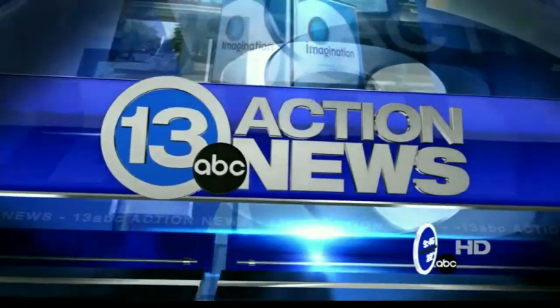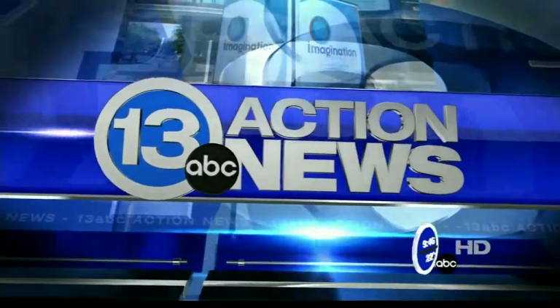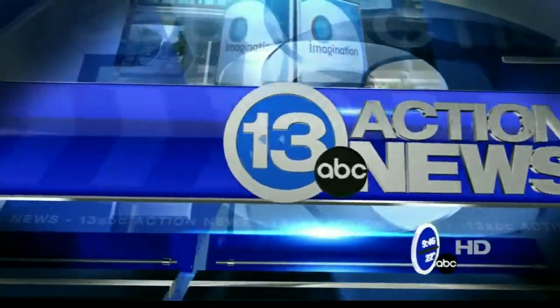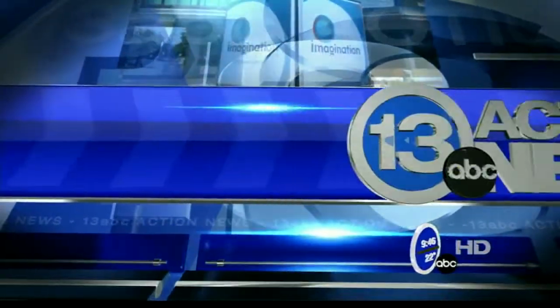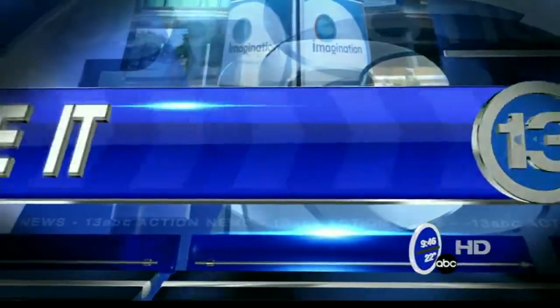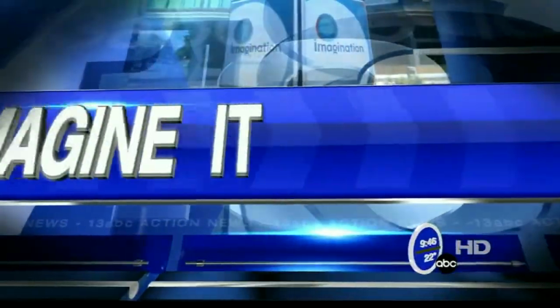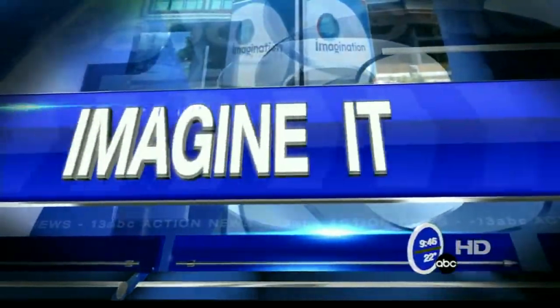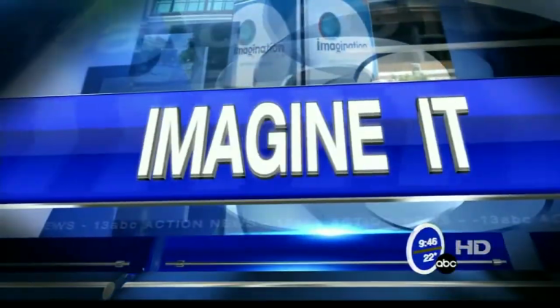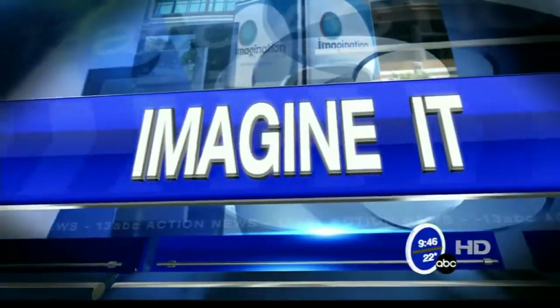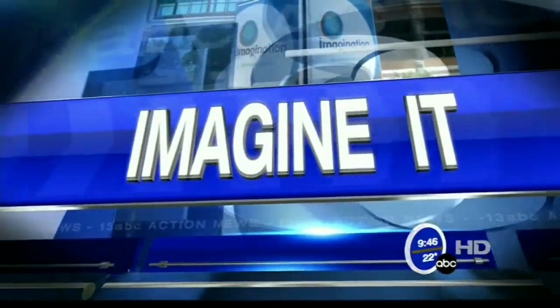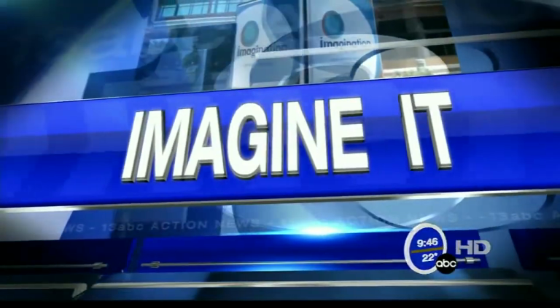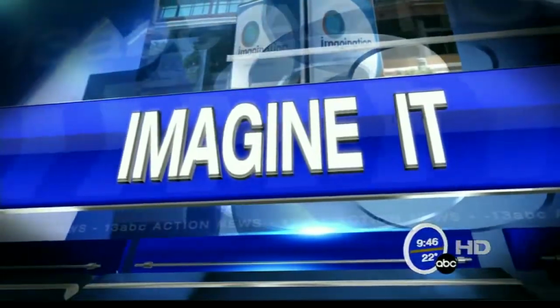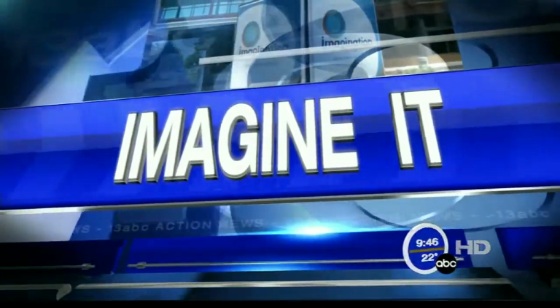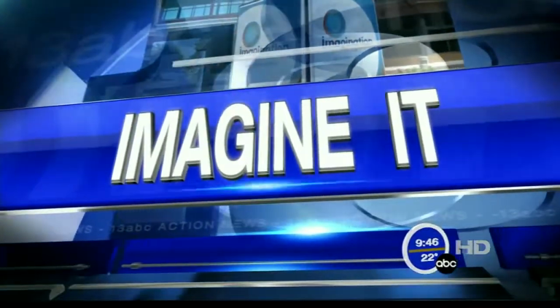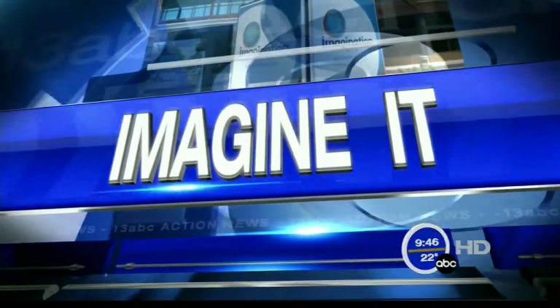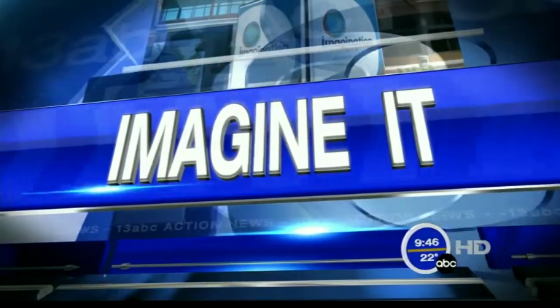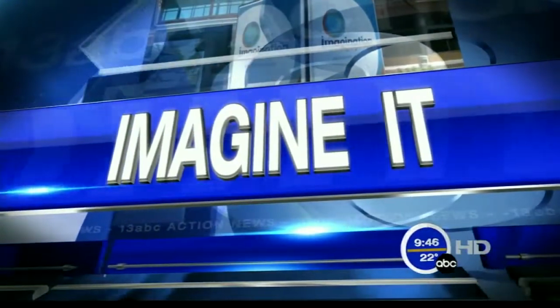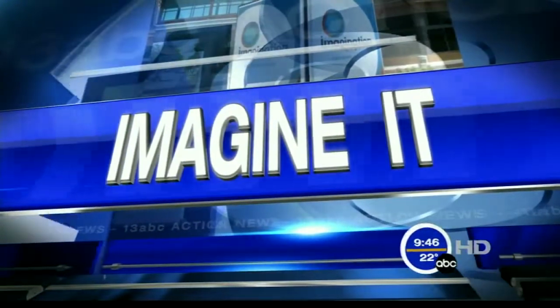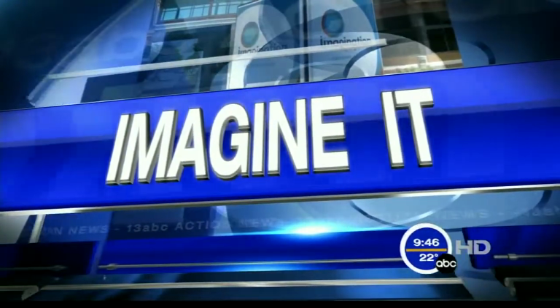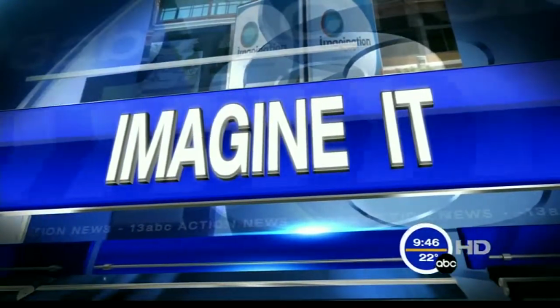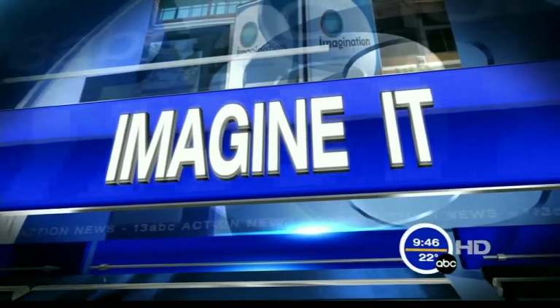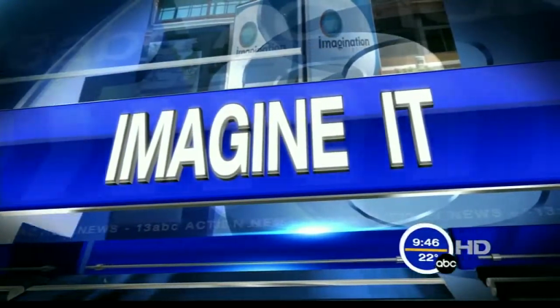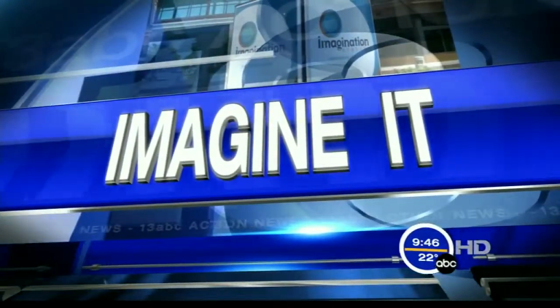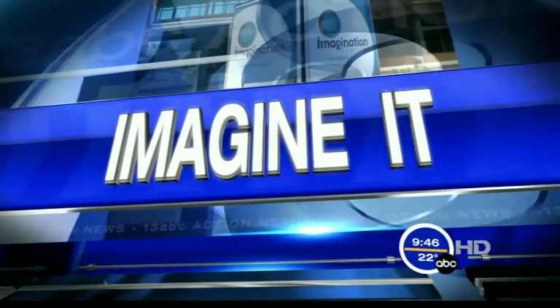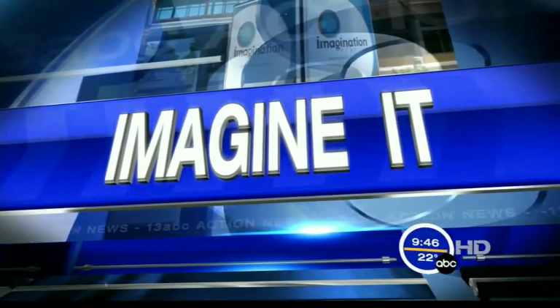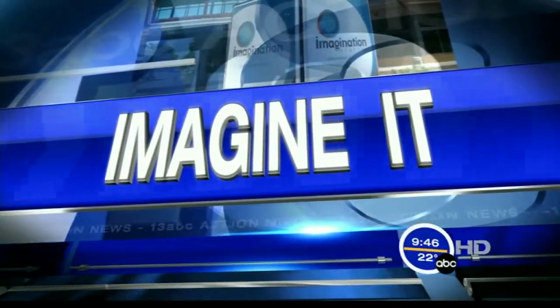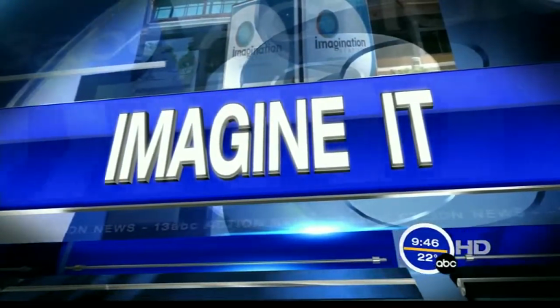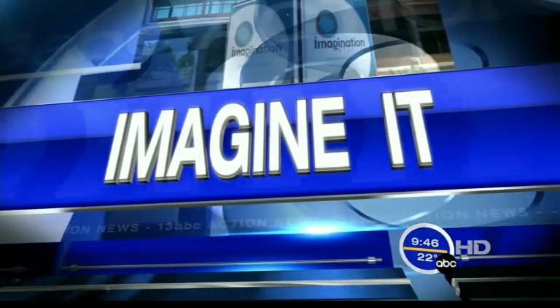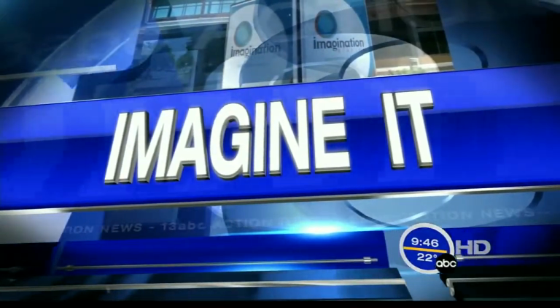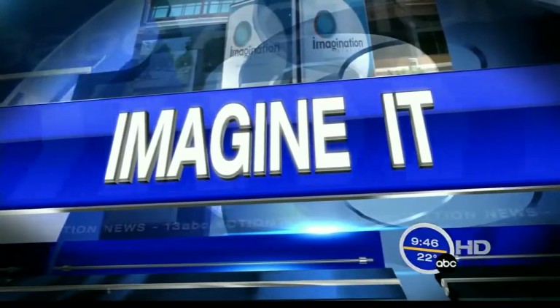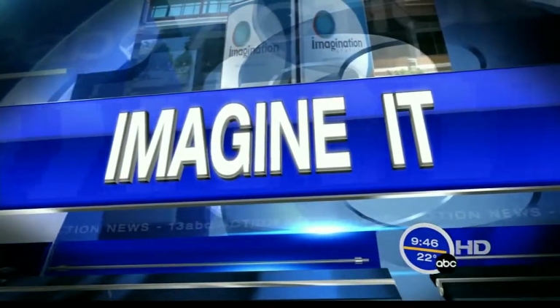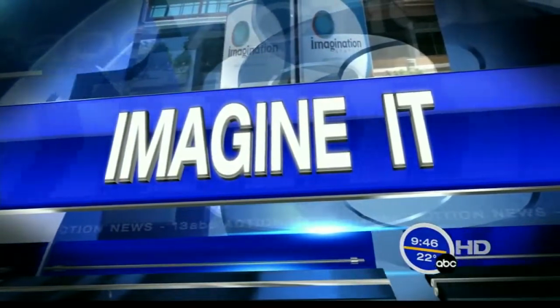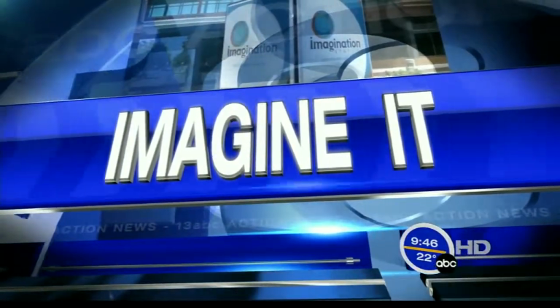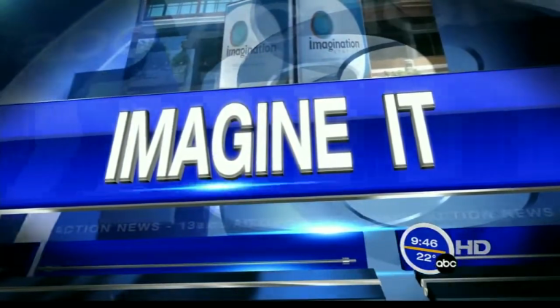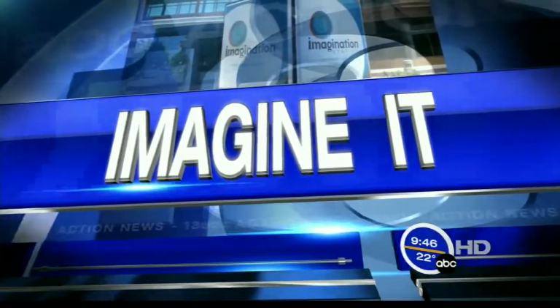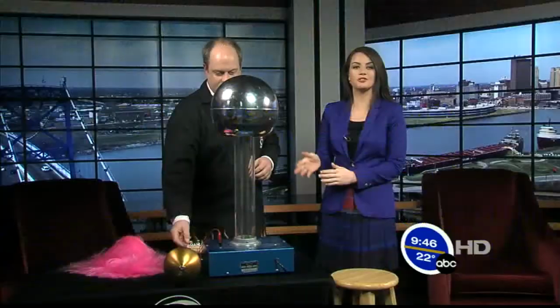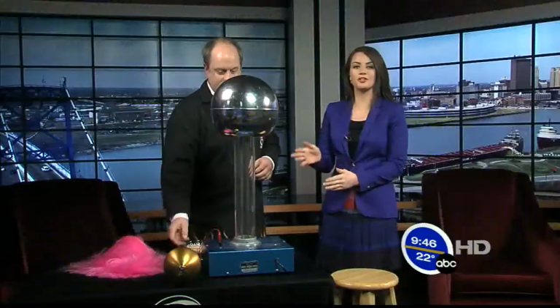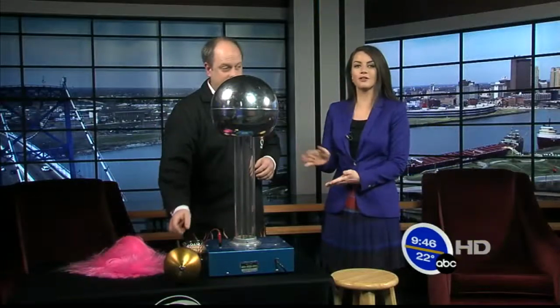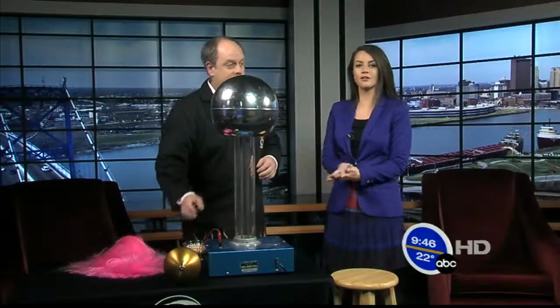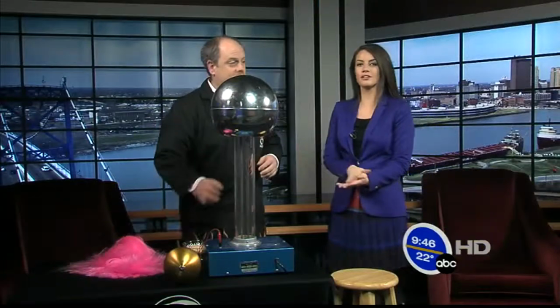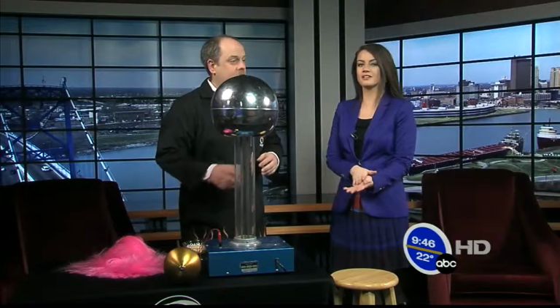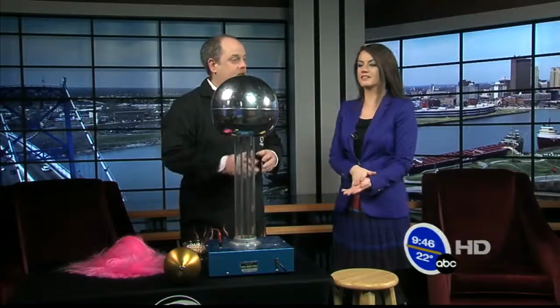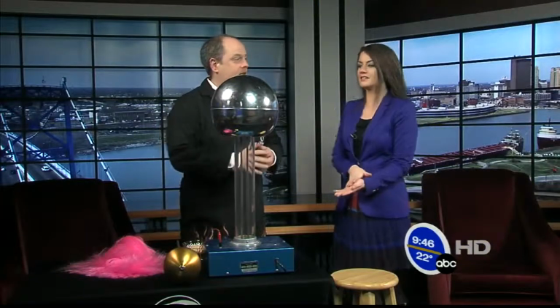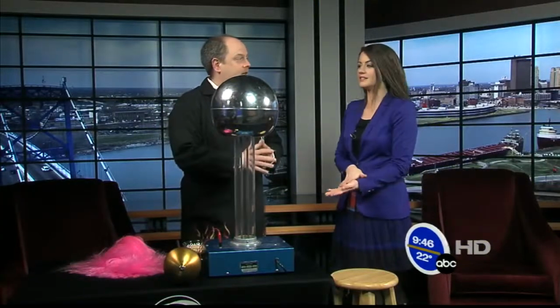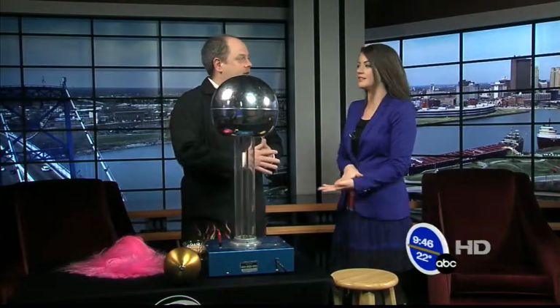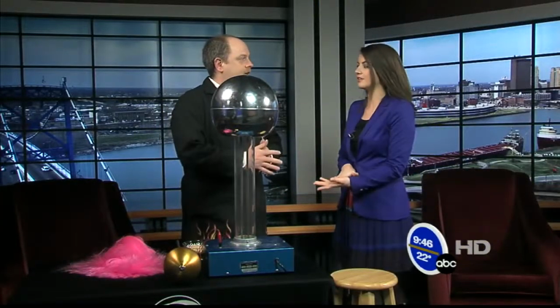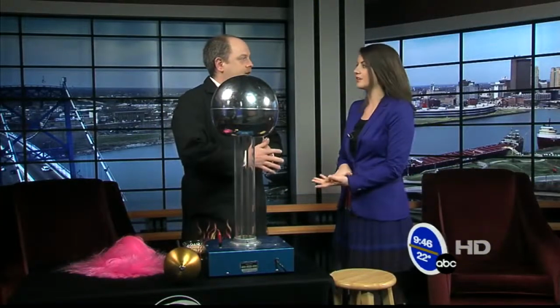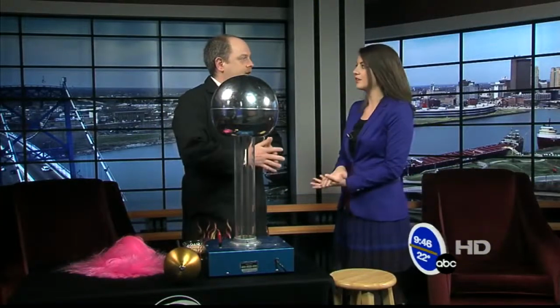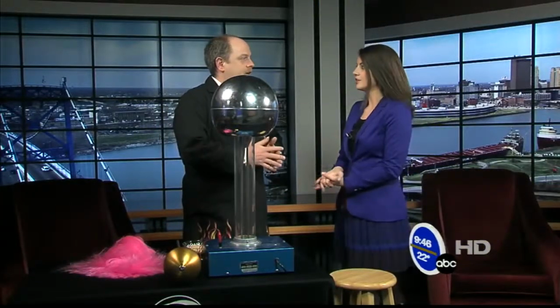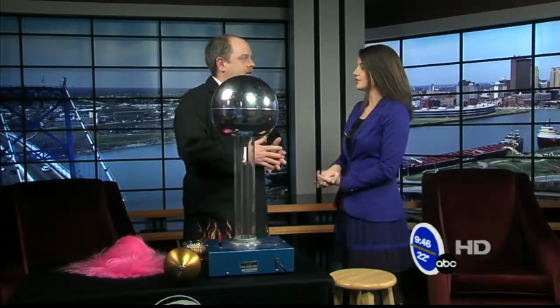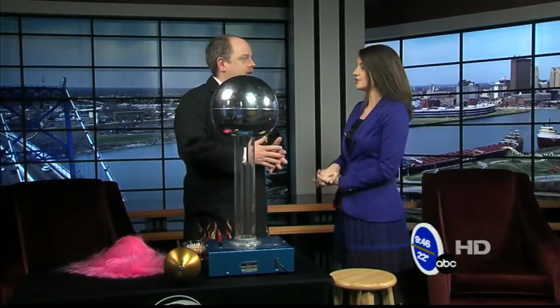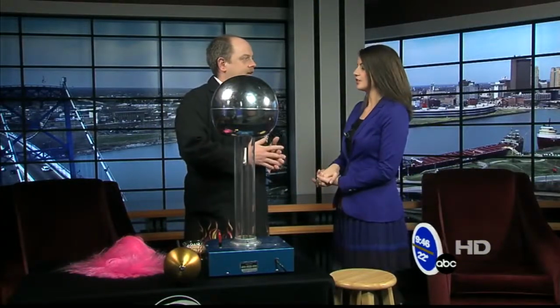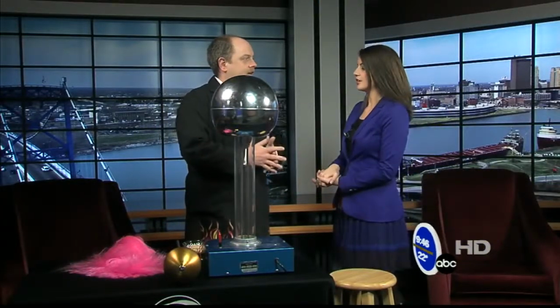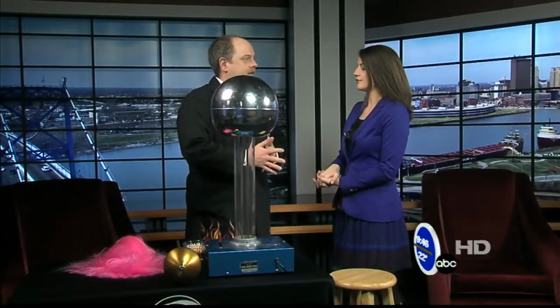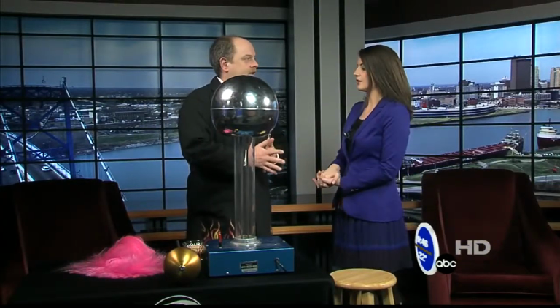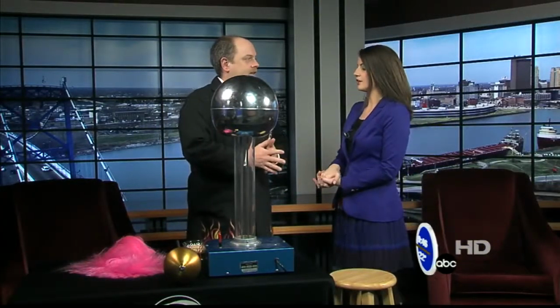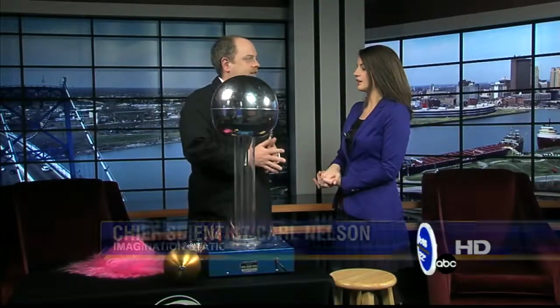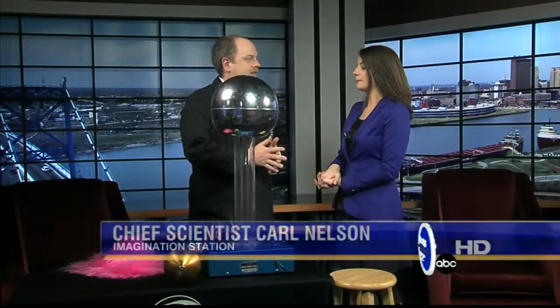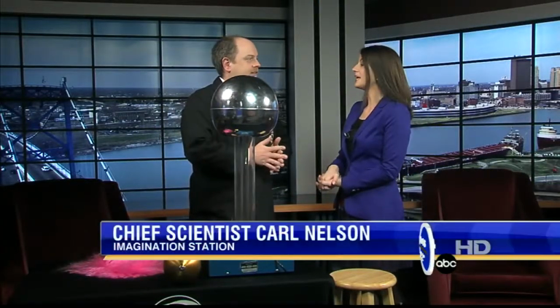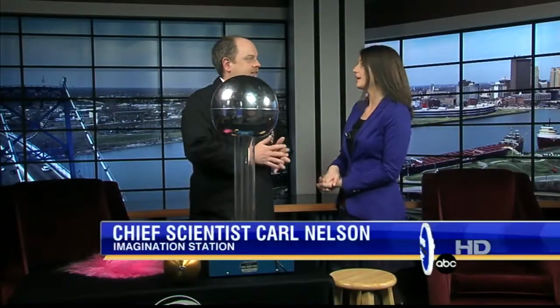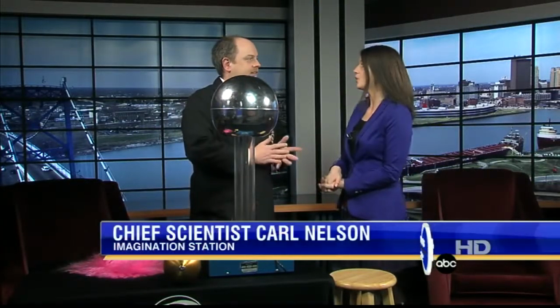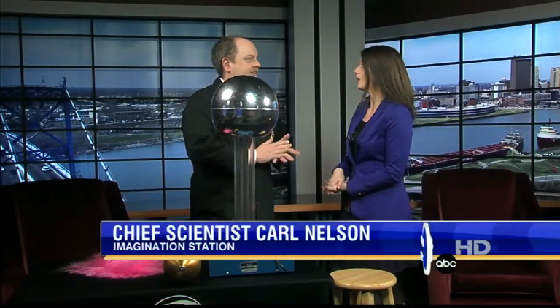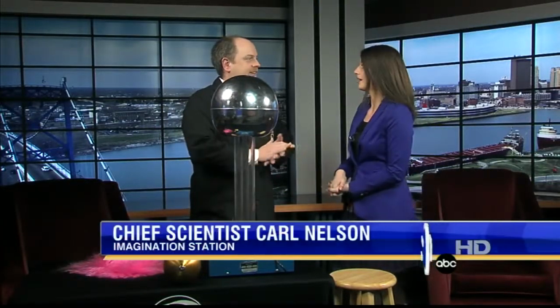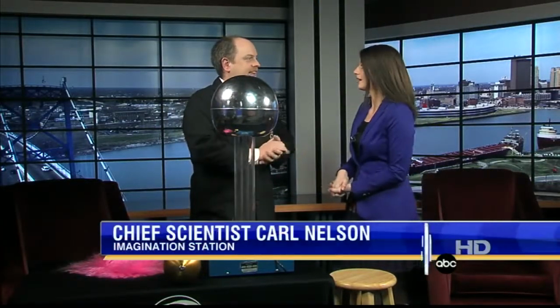Time now, 9:47 on this Saturday morning. It is time for Imagine It. Carl Nelson is here. You took off your pink wig.